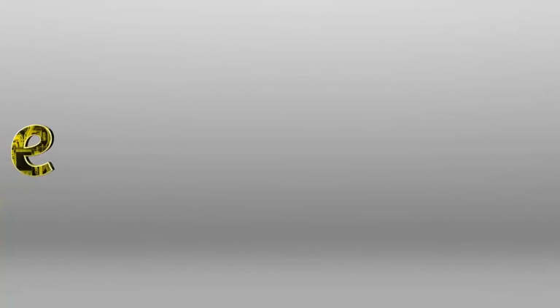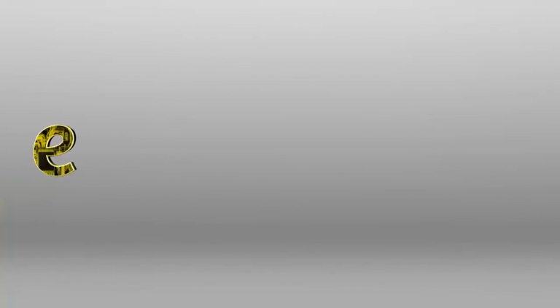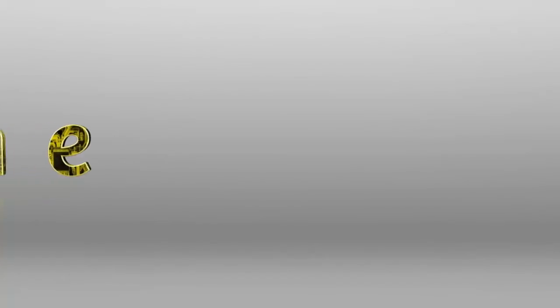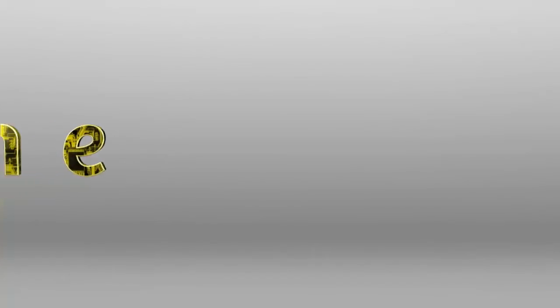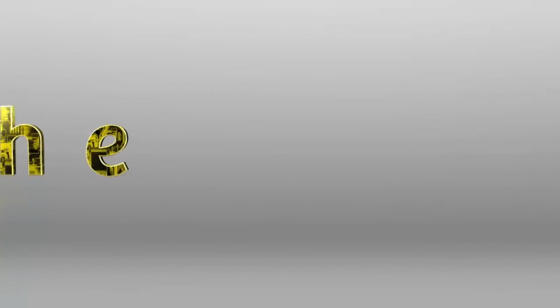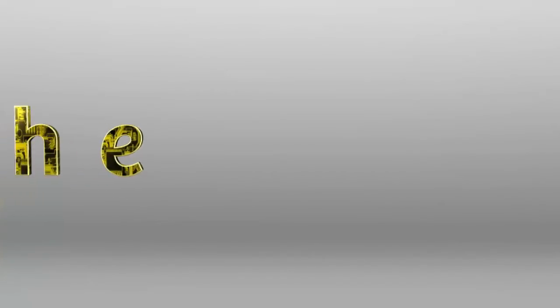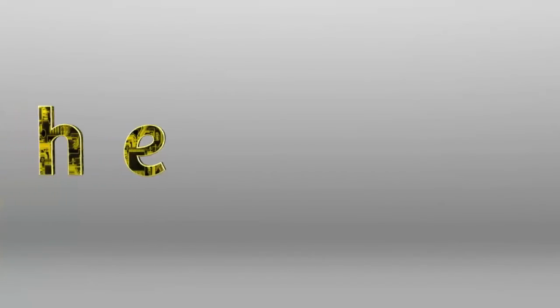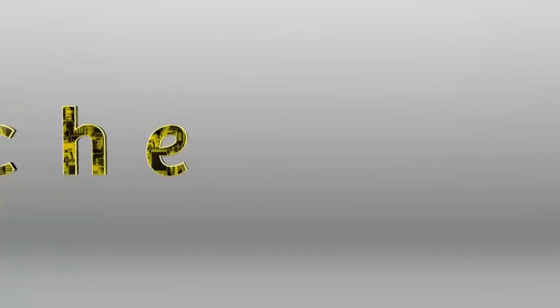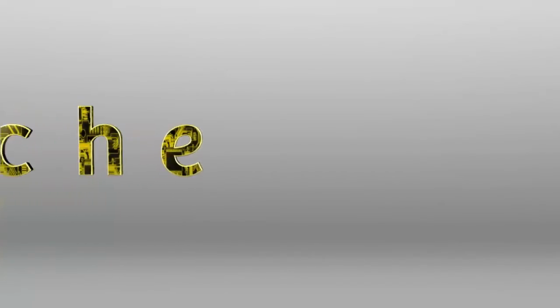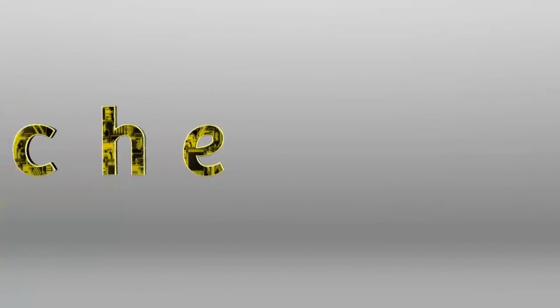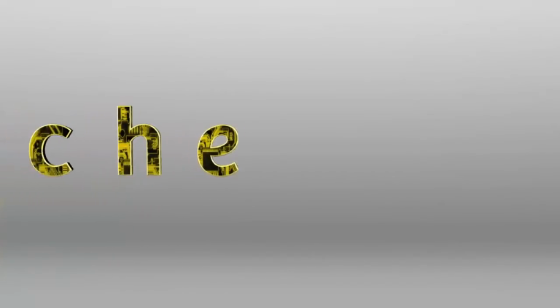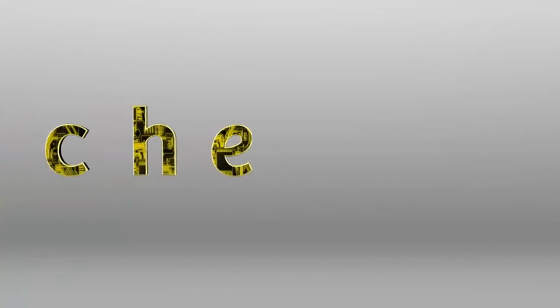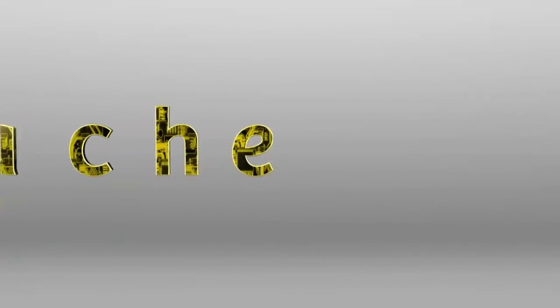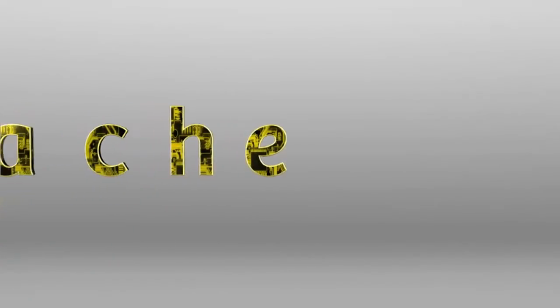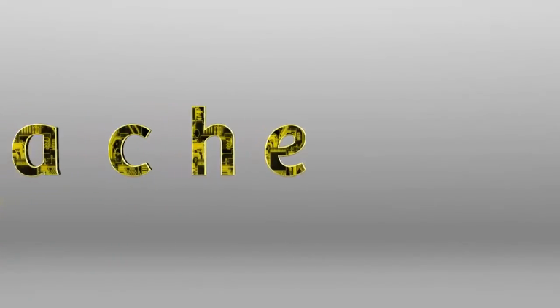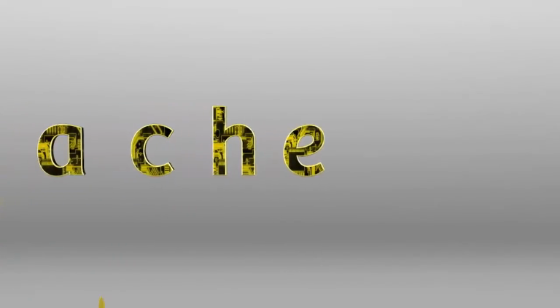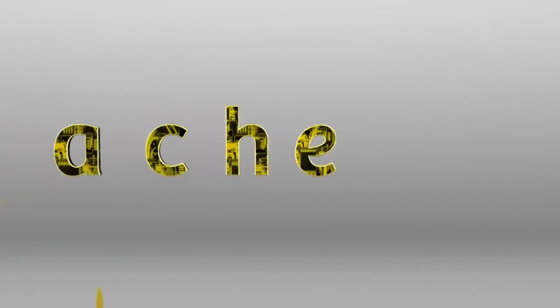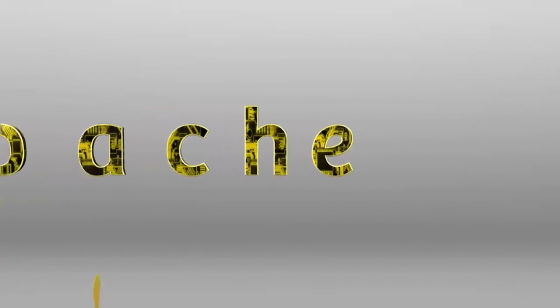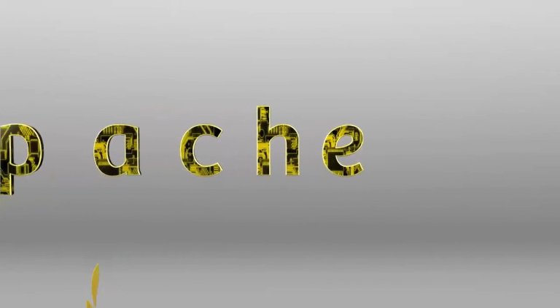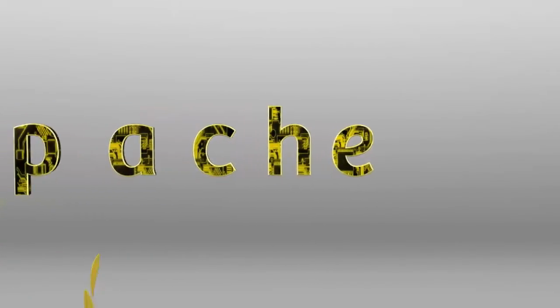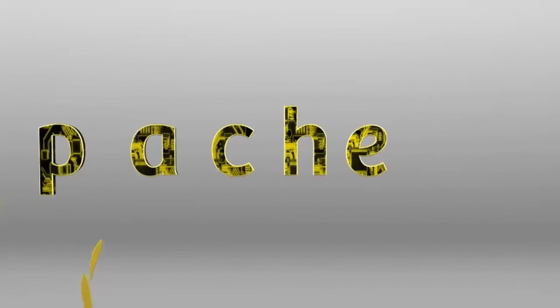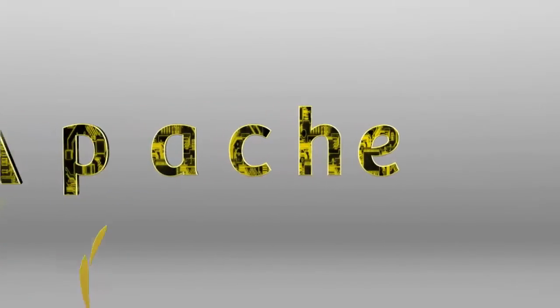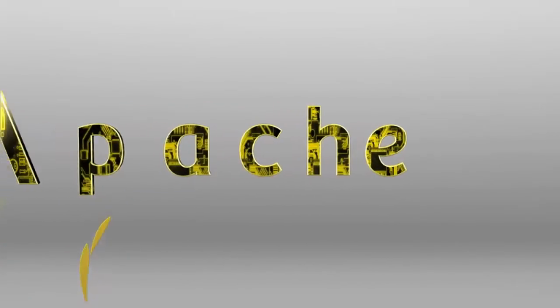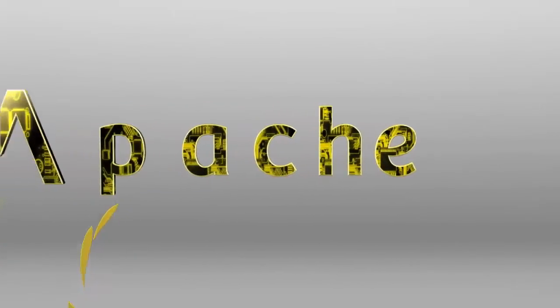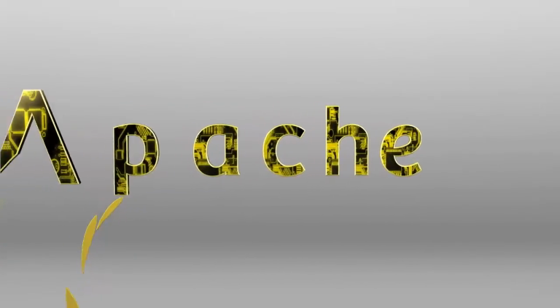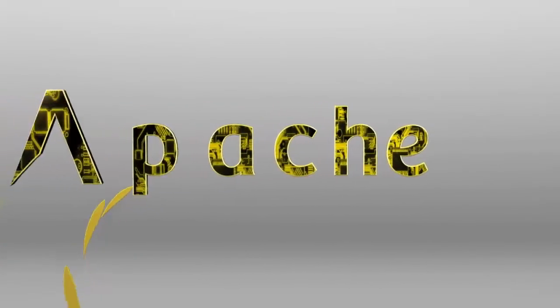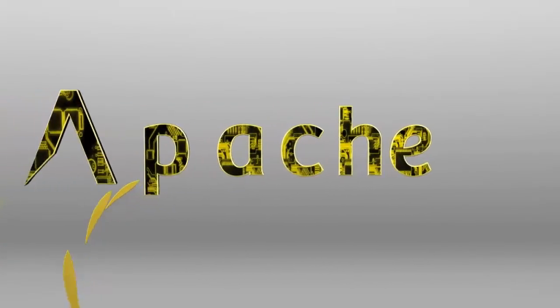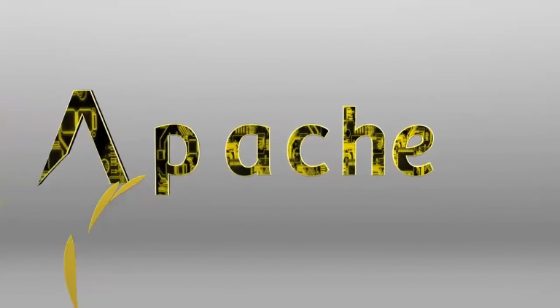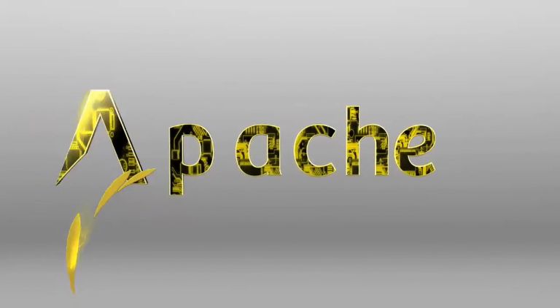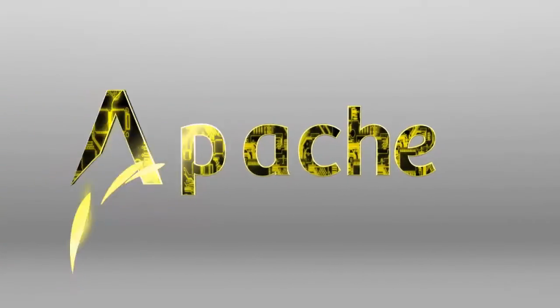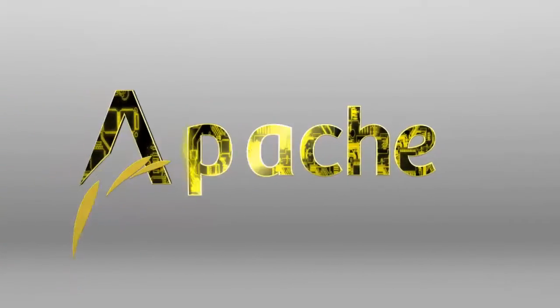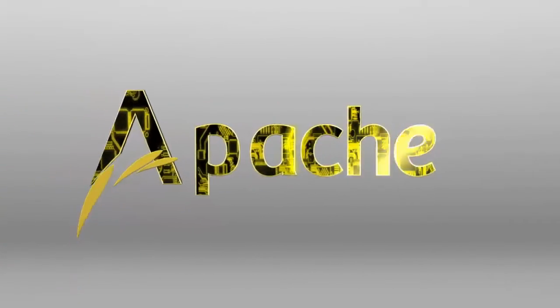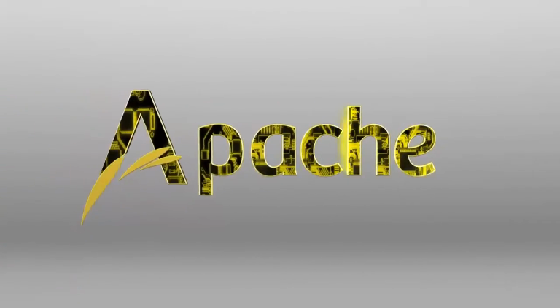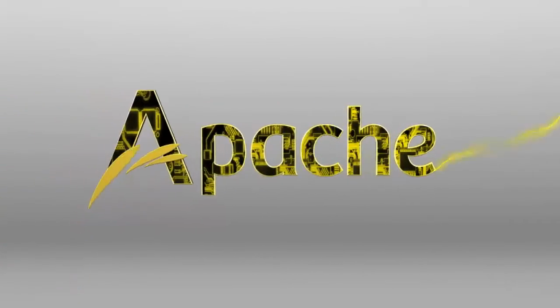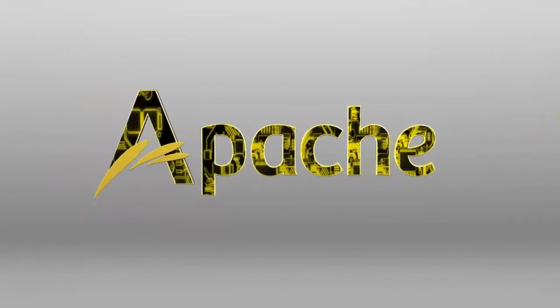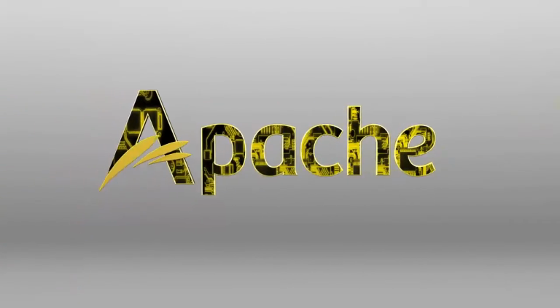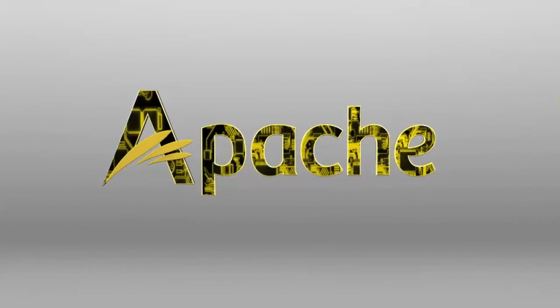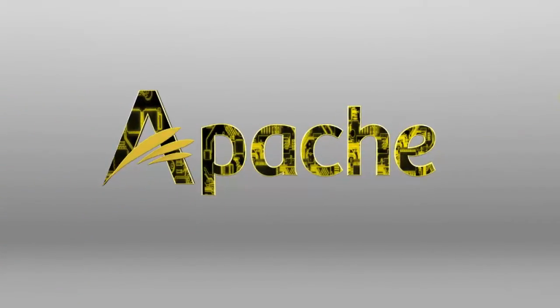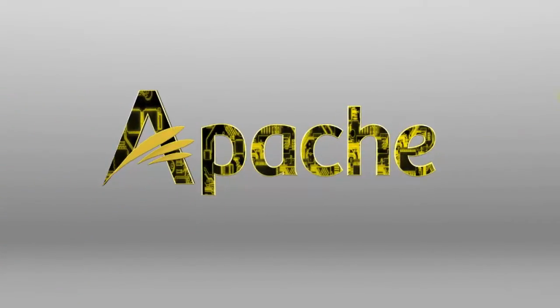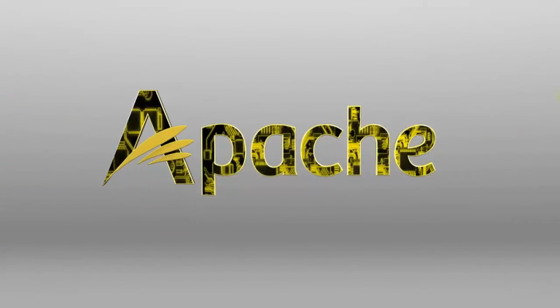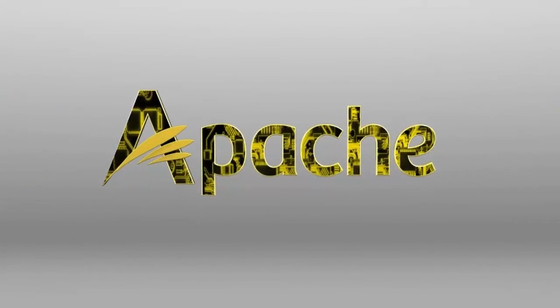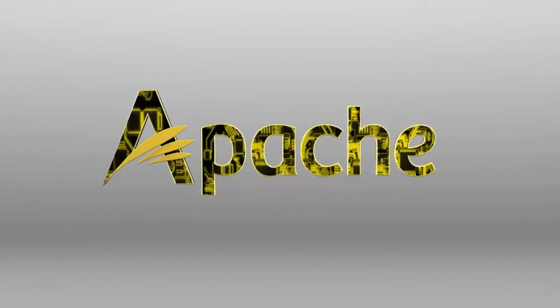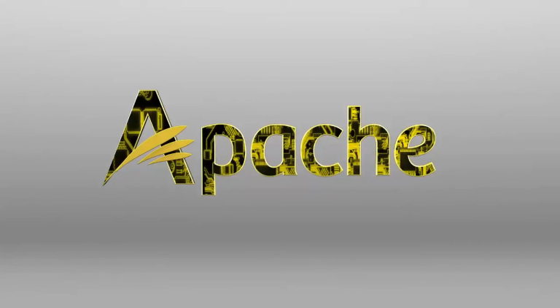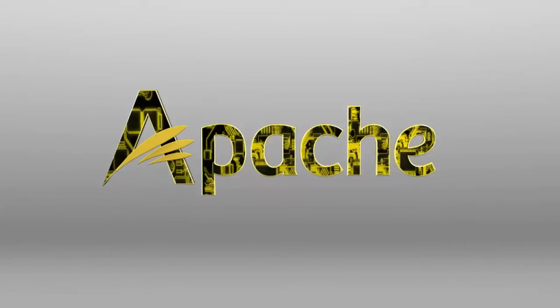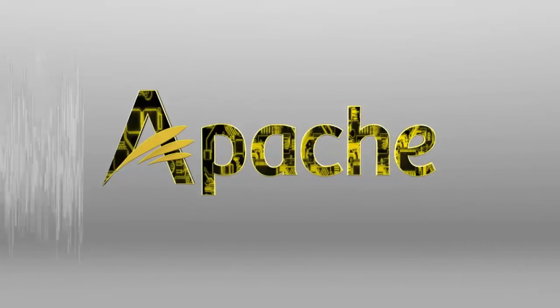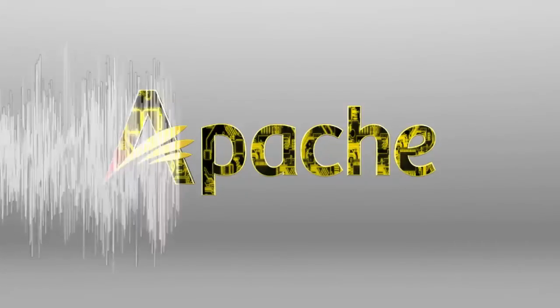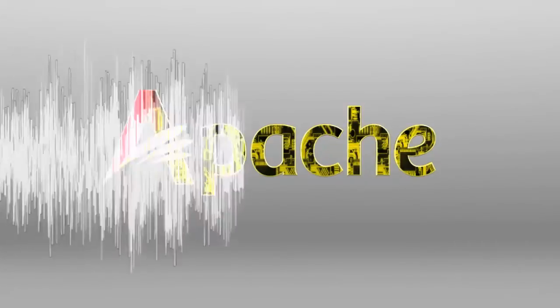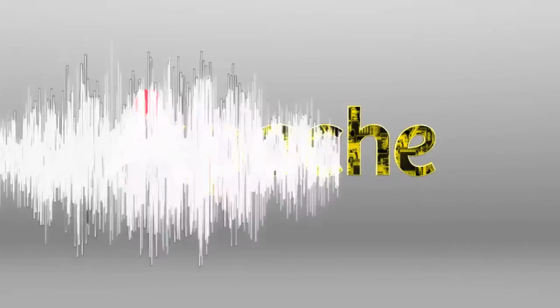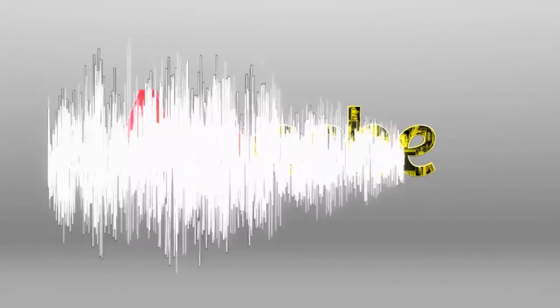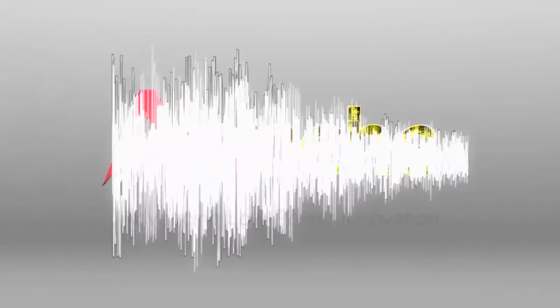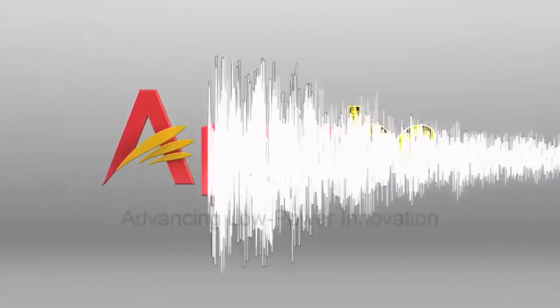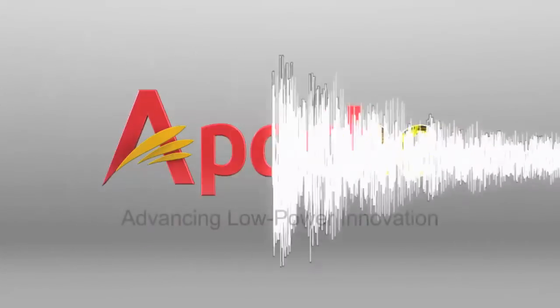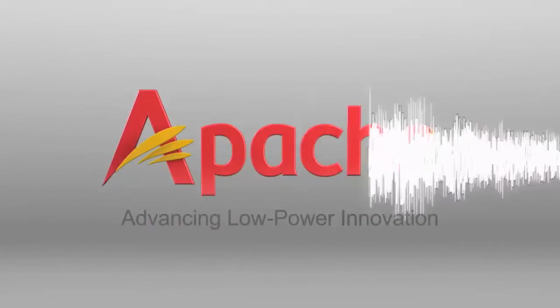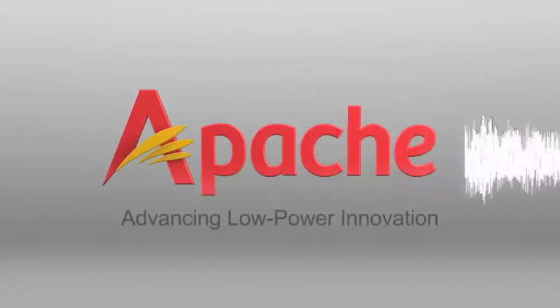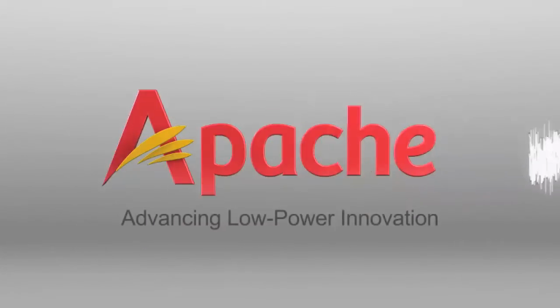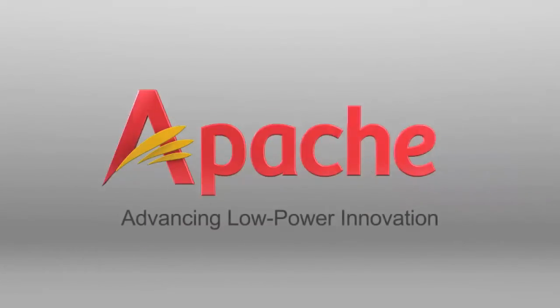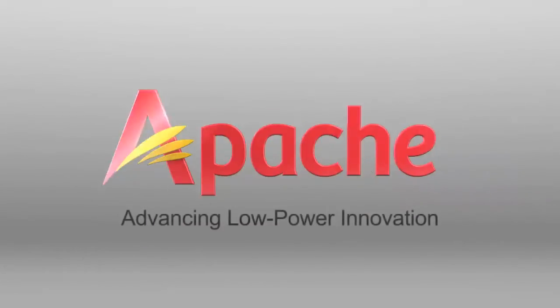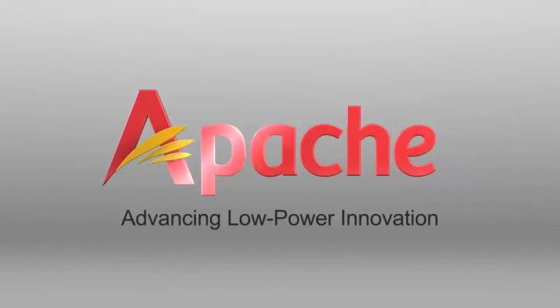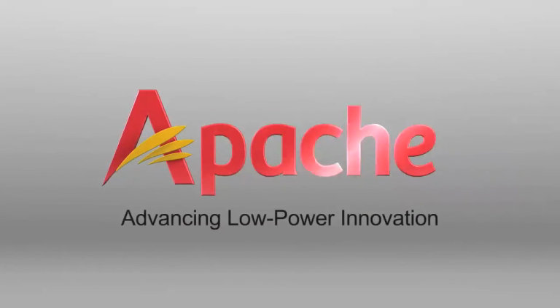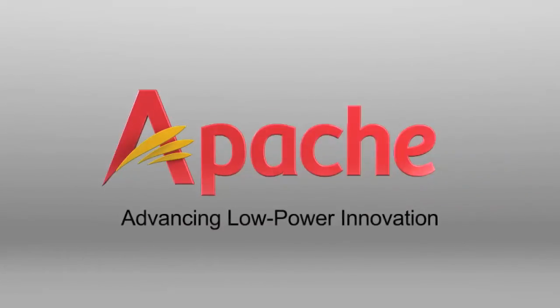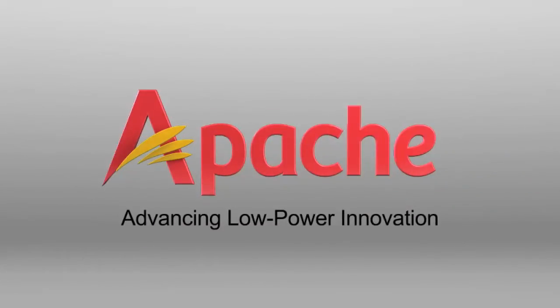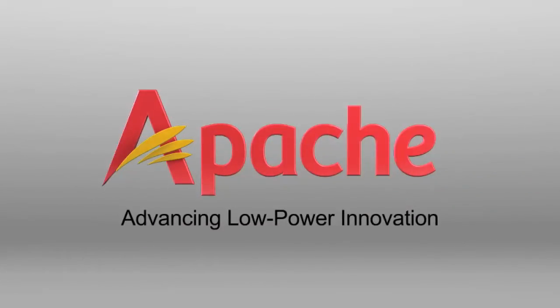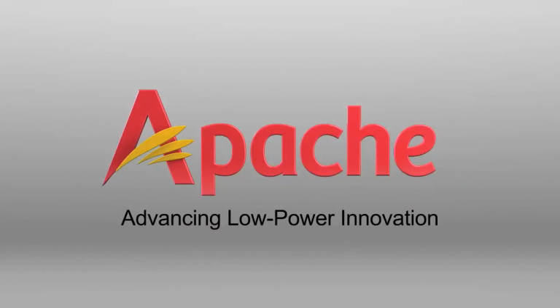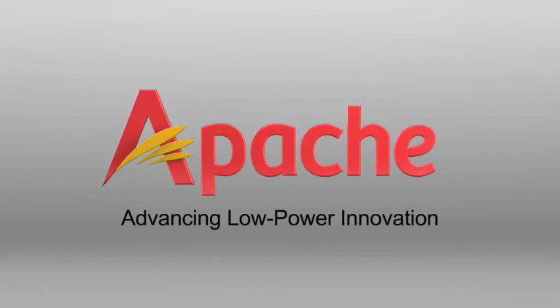To learn more, talk to an Apache Power Team expert or visit the Apache Power Station.